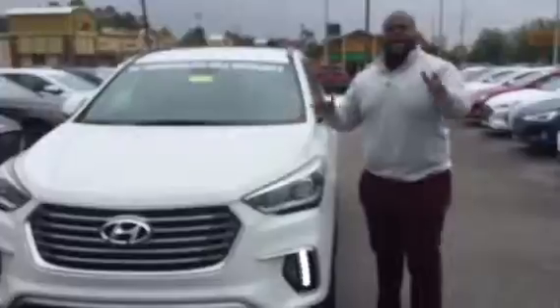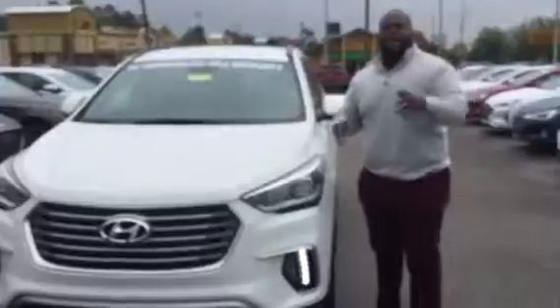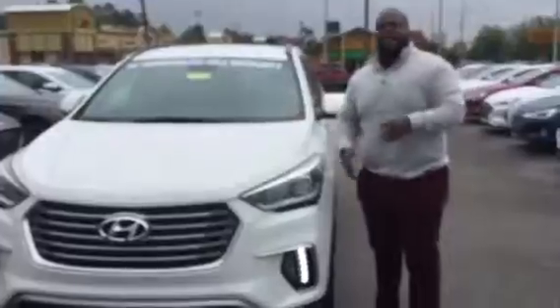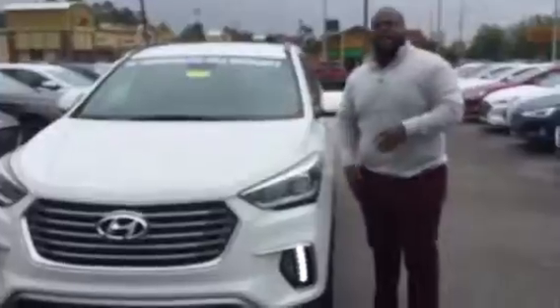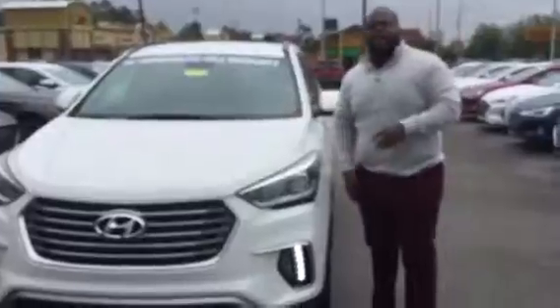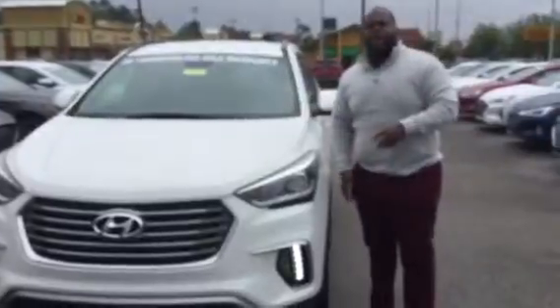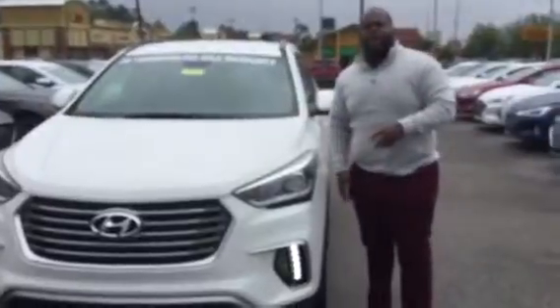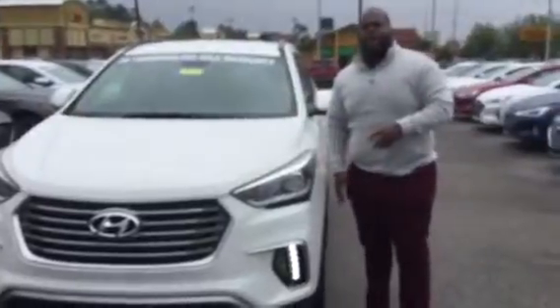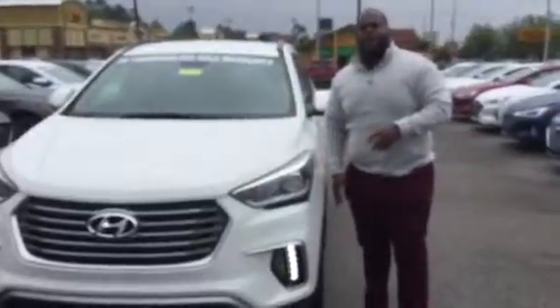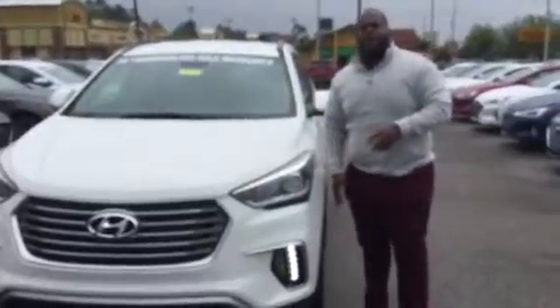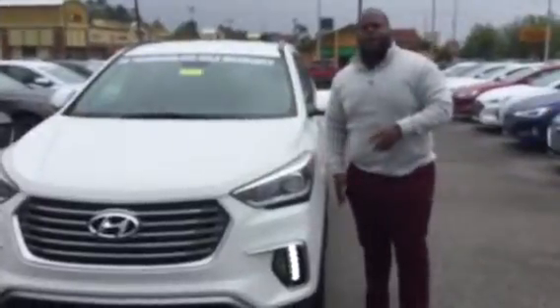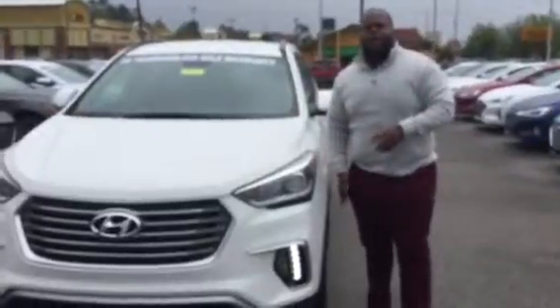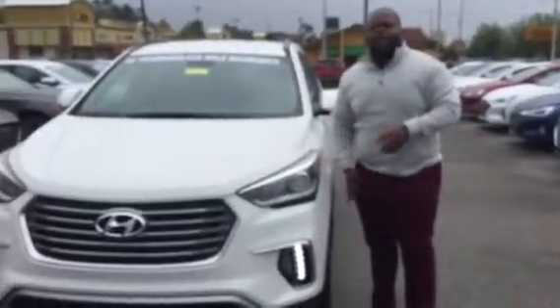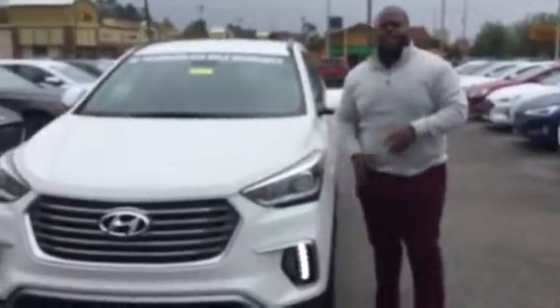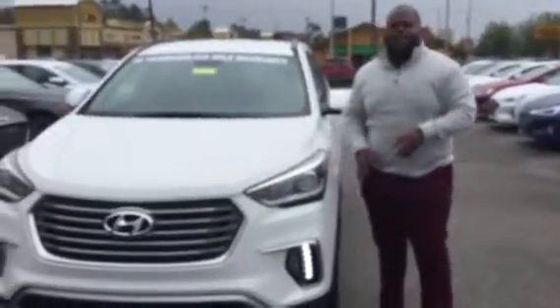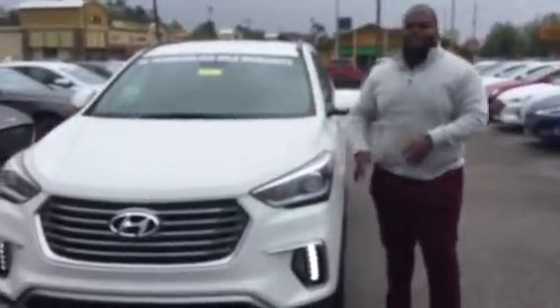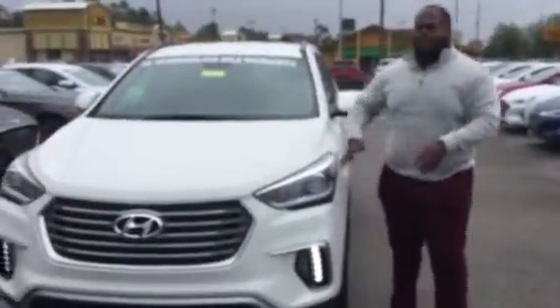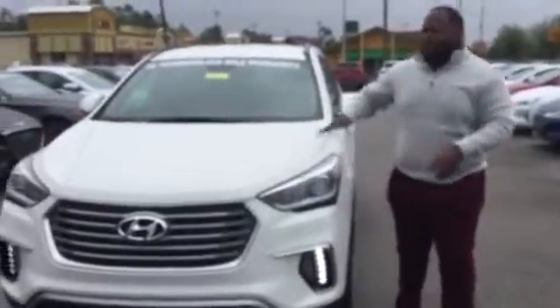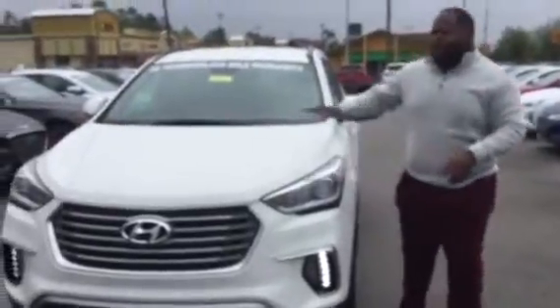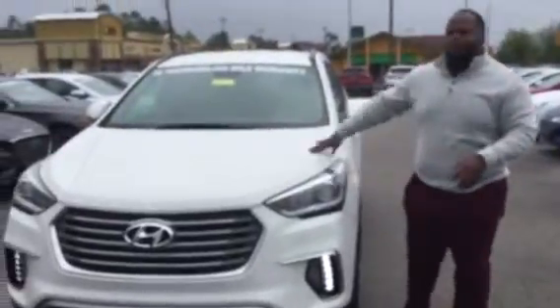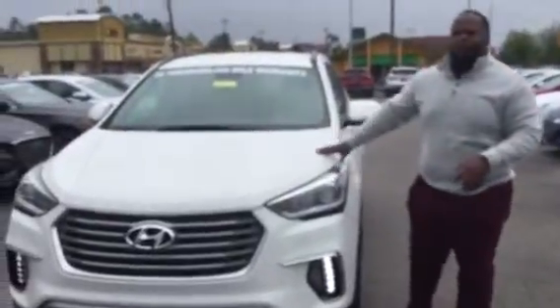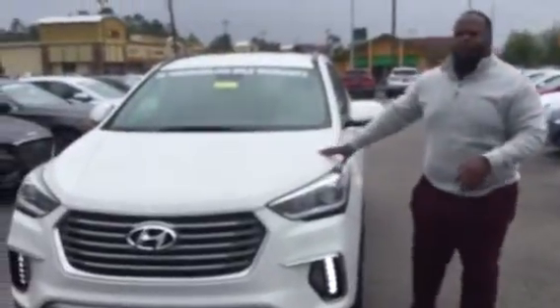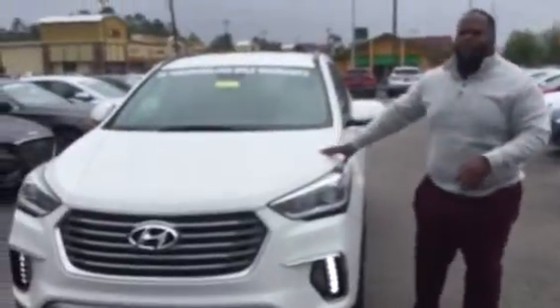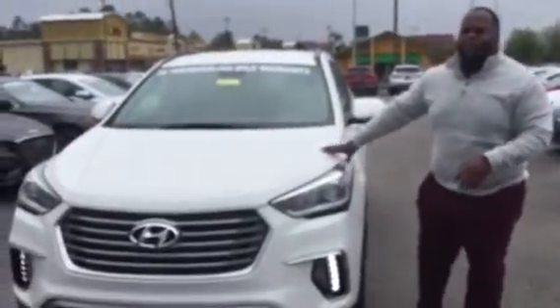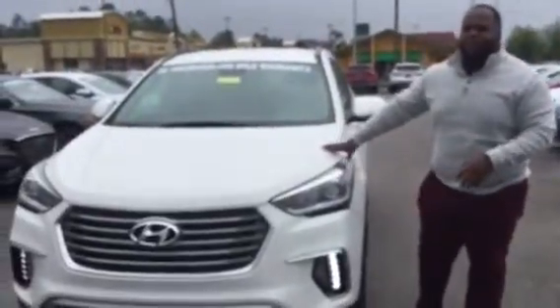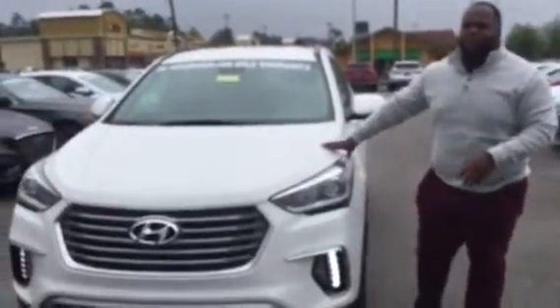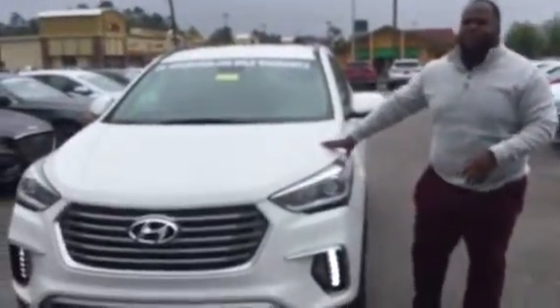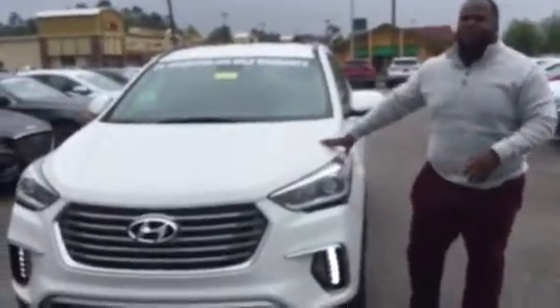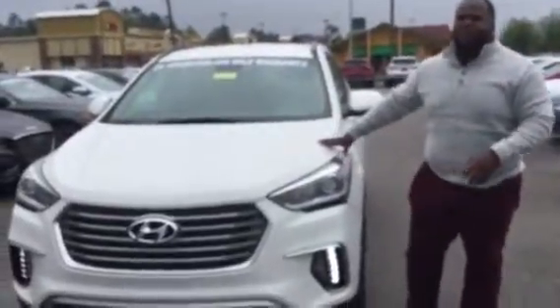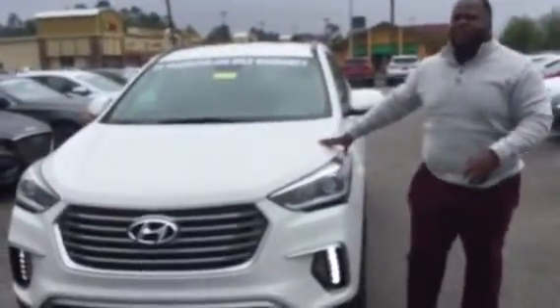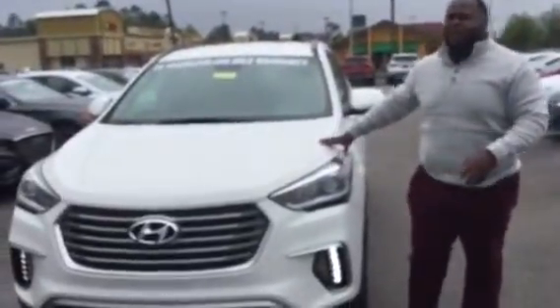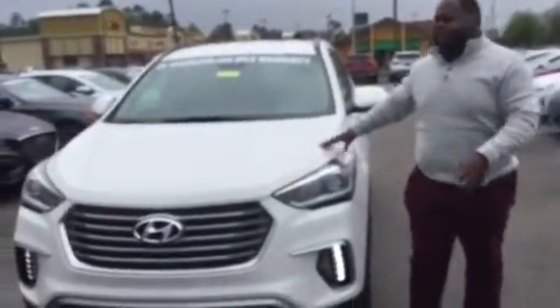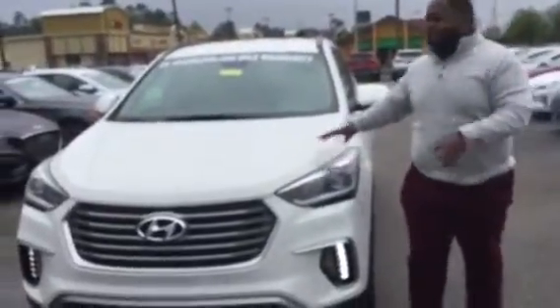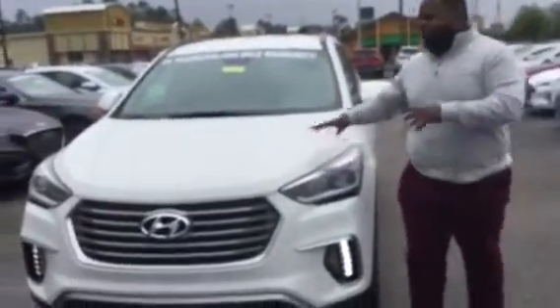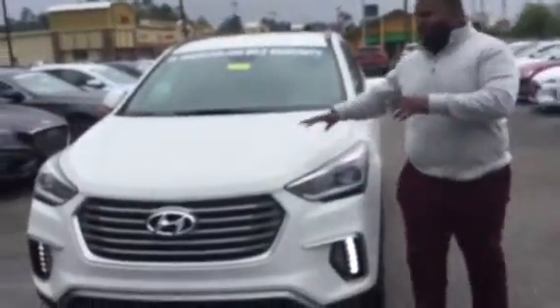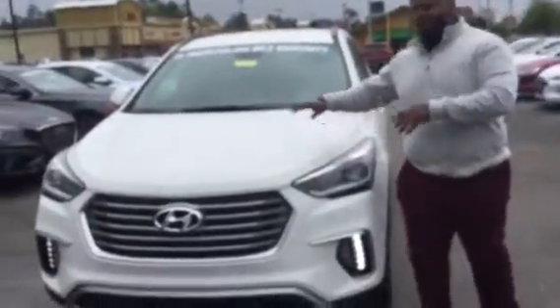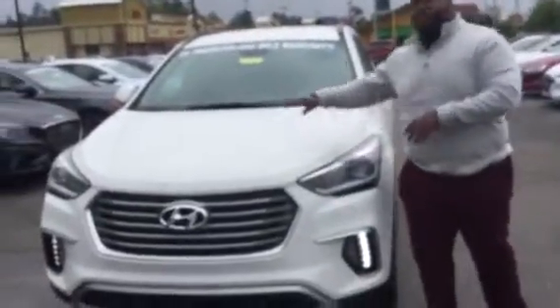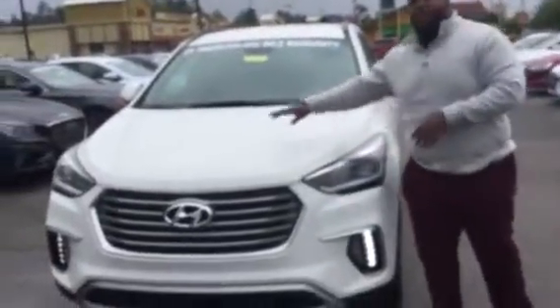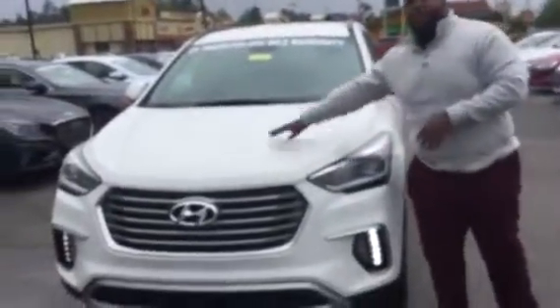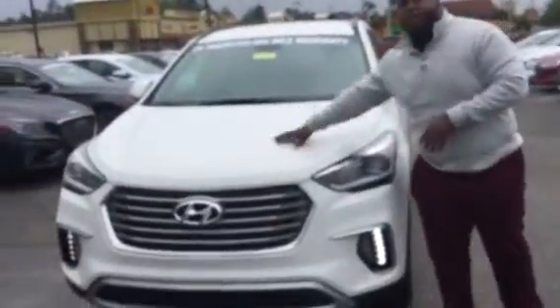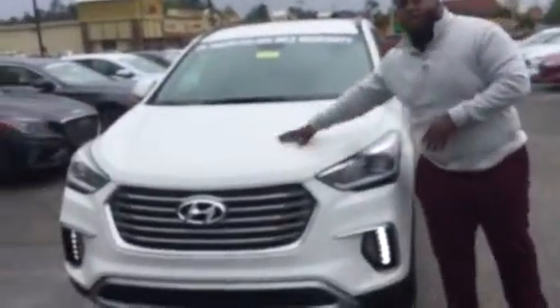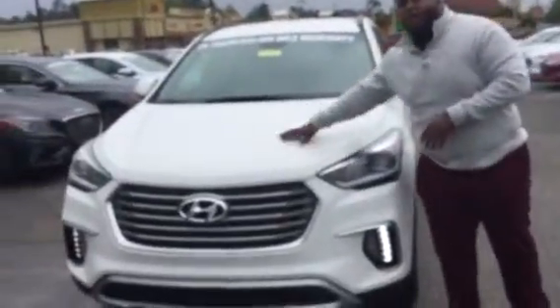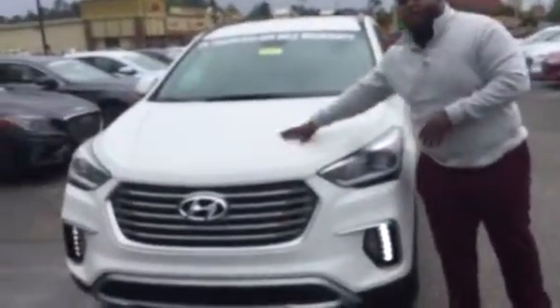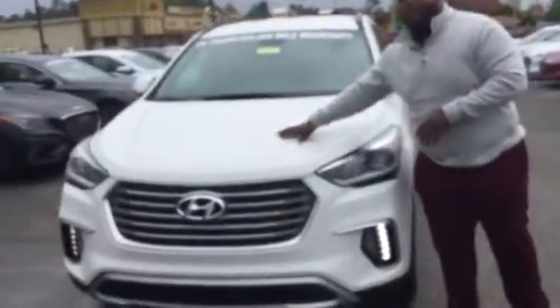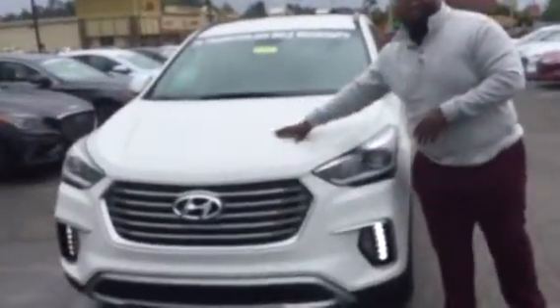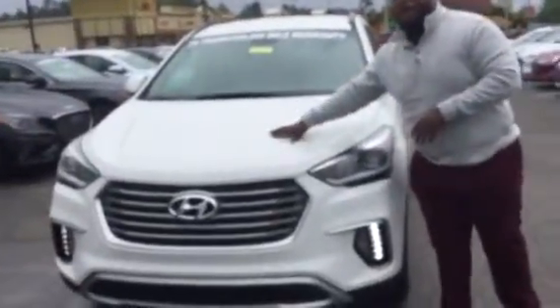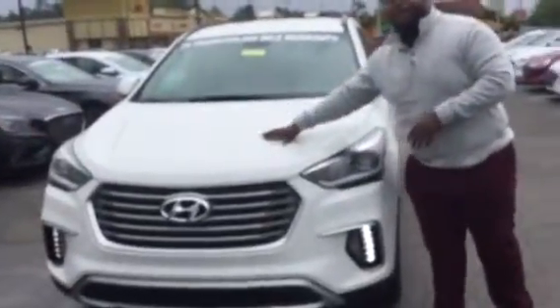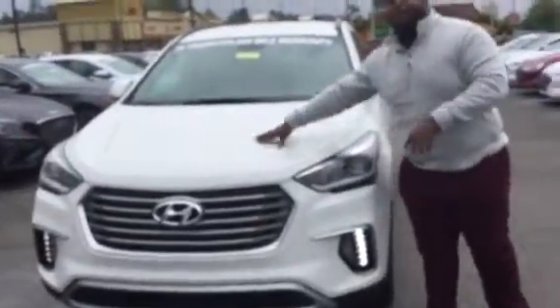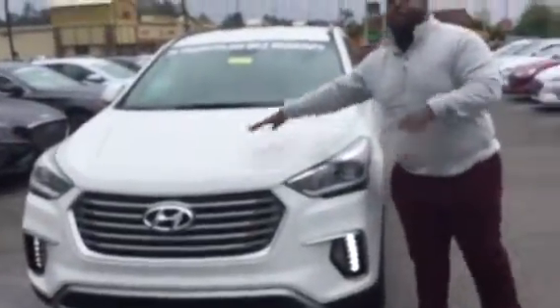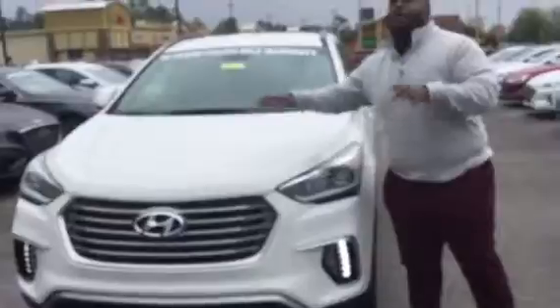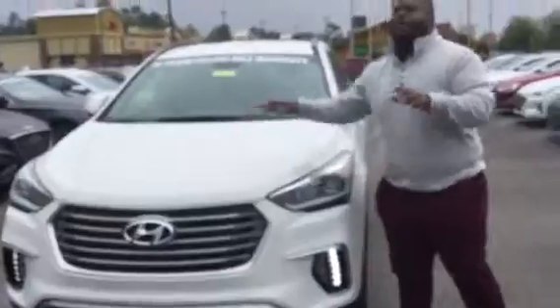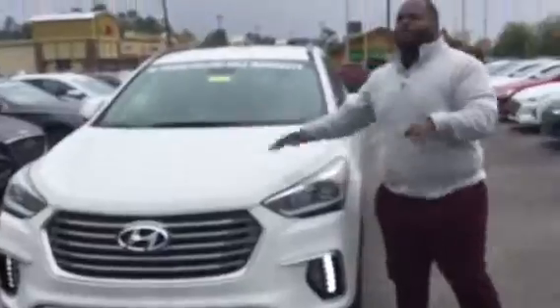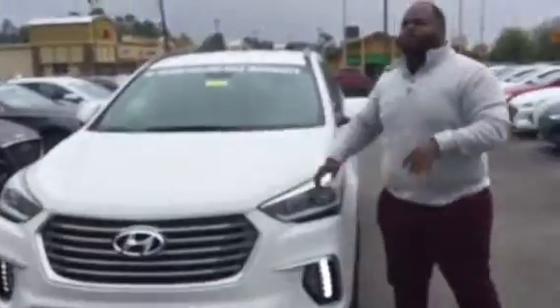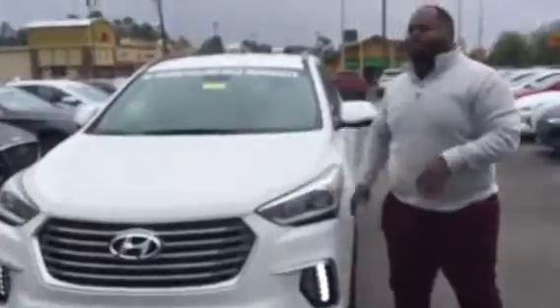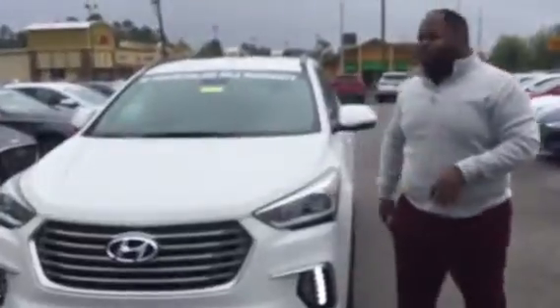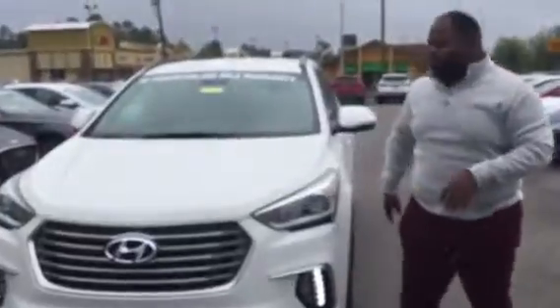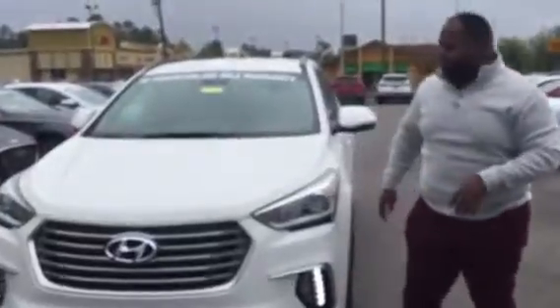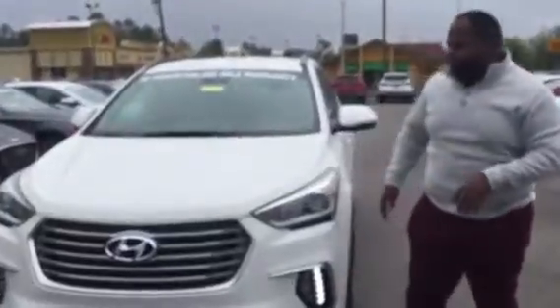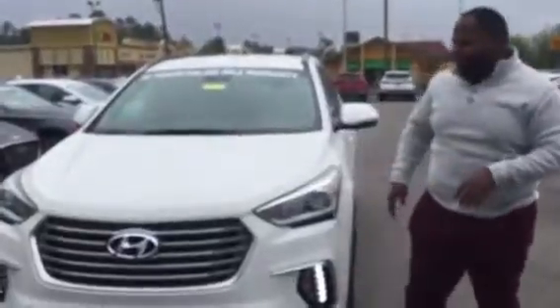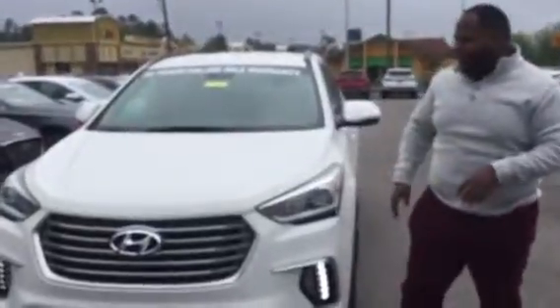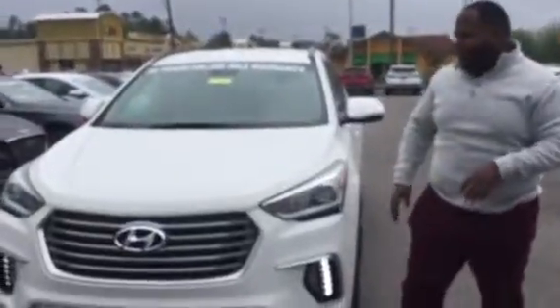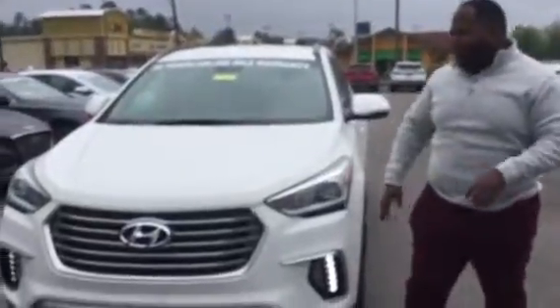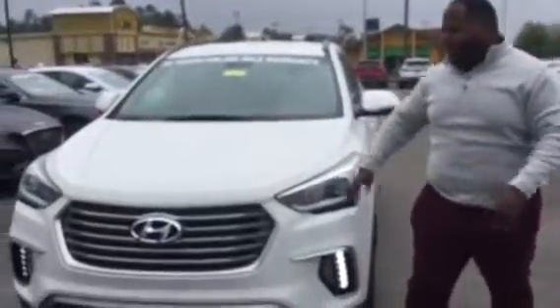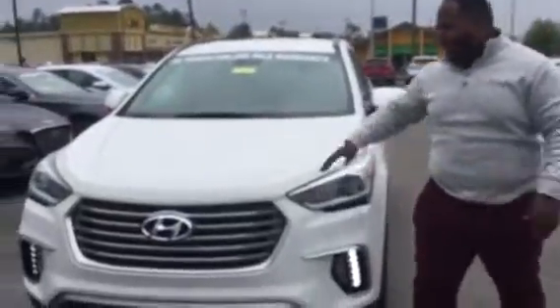Hey, it's Xavier here from Tamron Hyundai. Thank you for your entry on the Santa Fe Xcel. I have a brand new Coca-Cola white right behind me — beautiful vehicle, let's take a look at it.